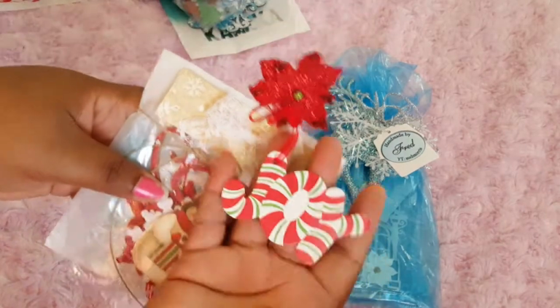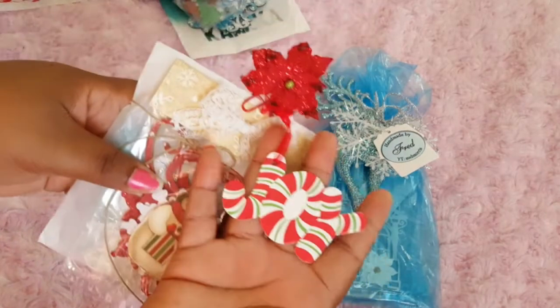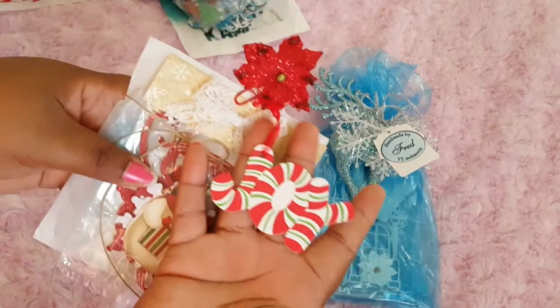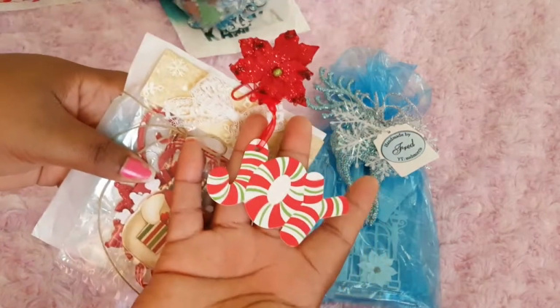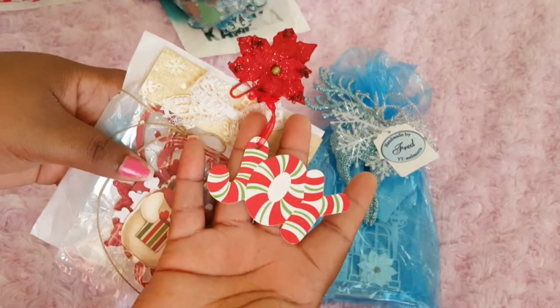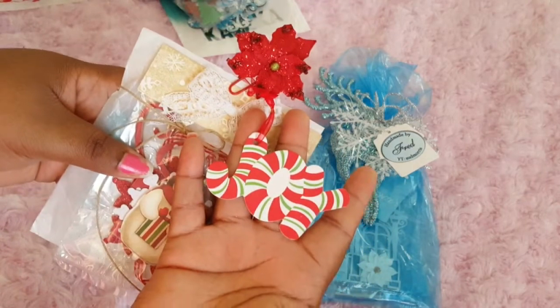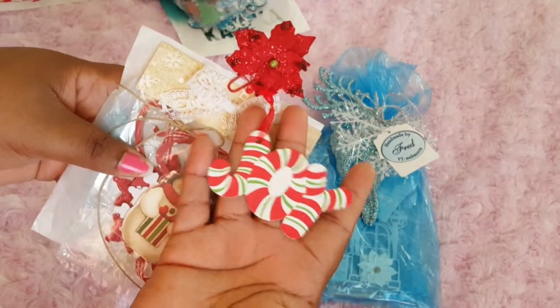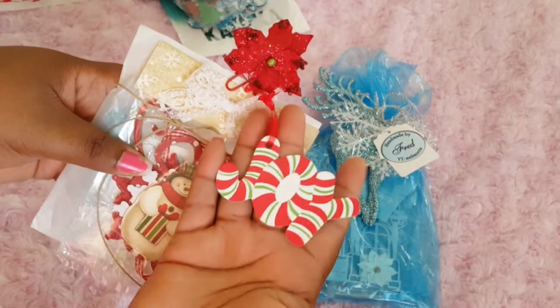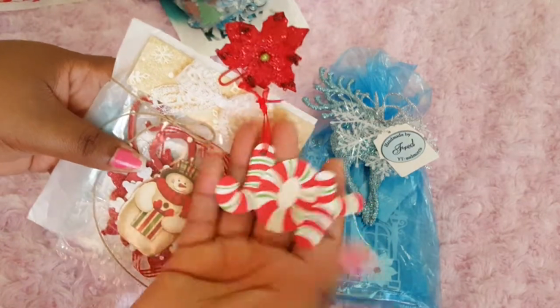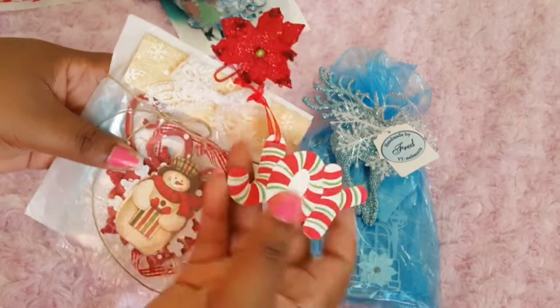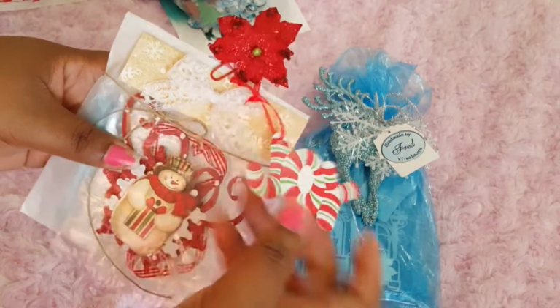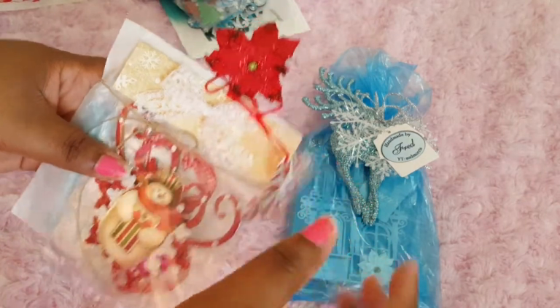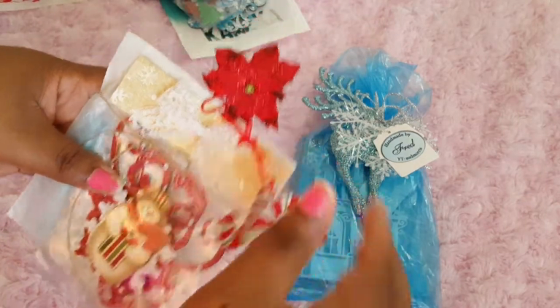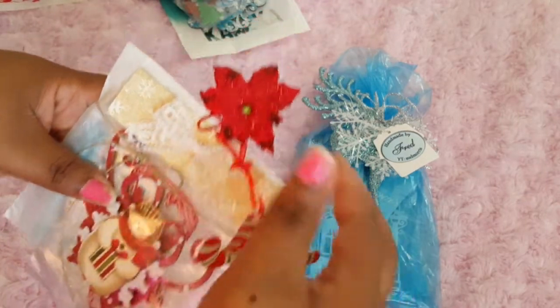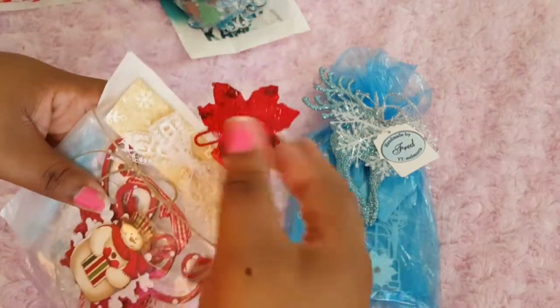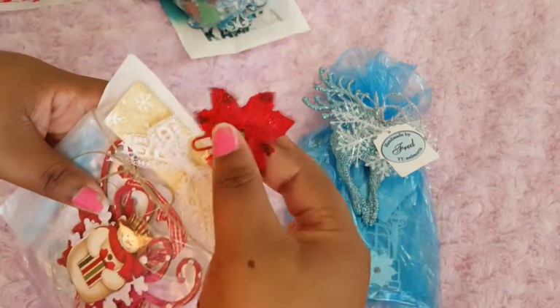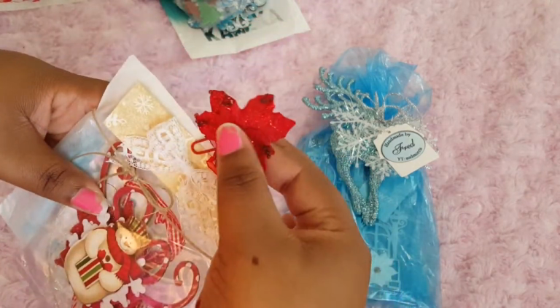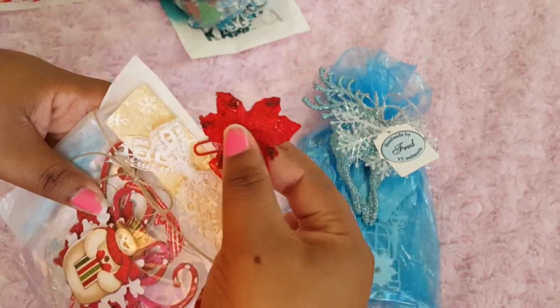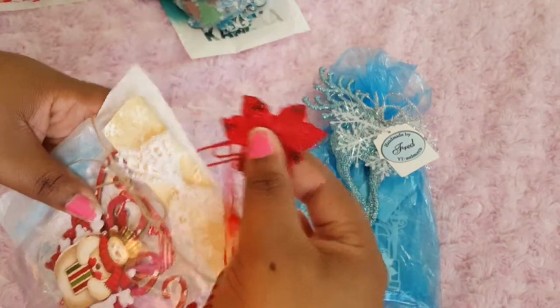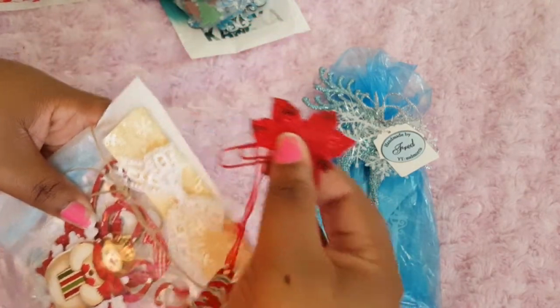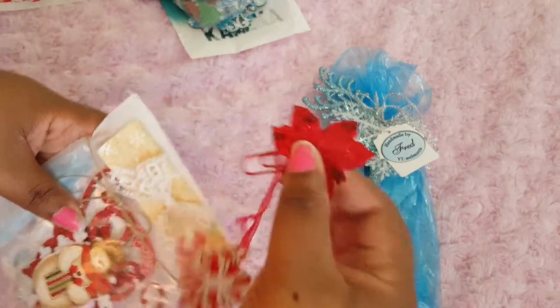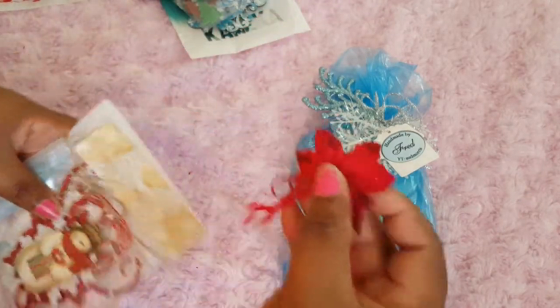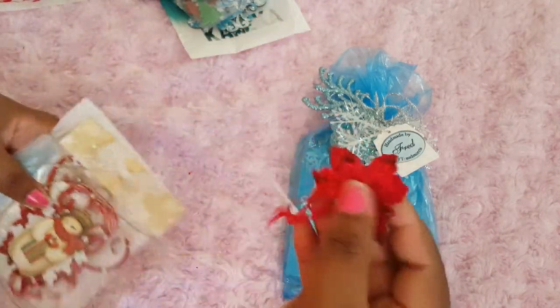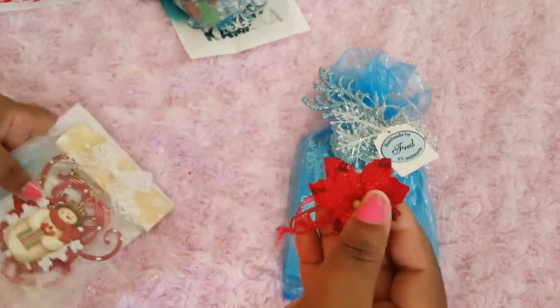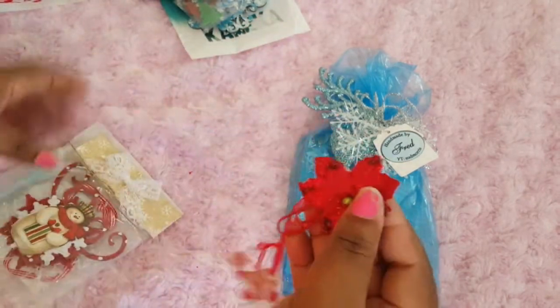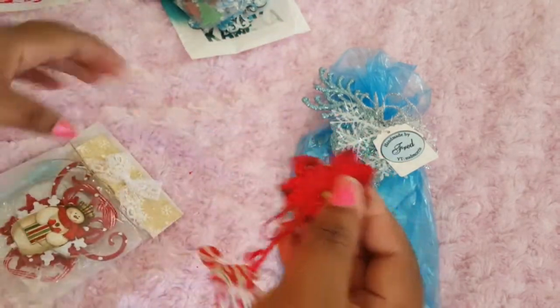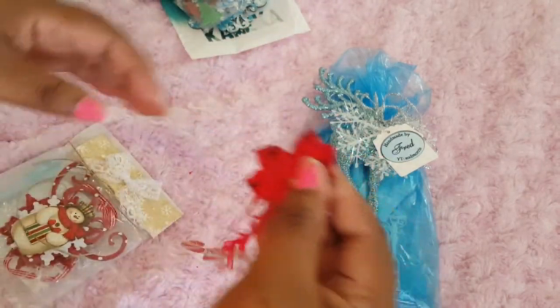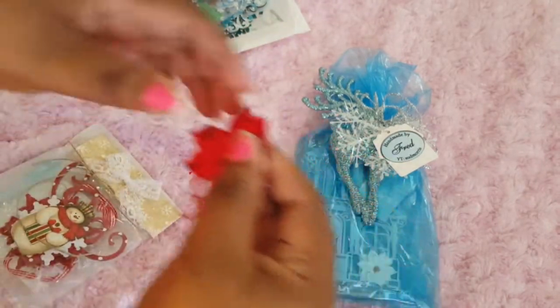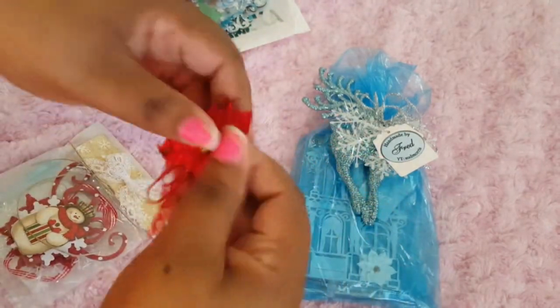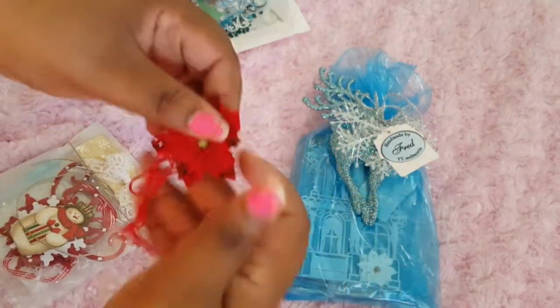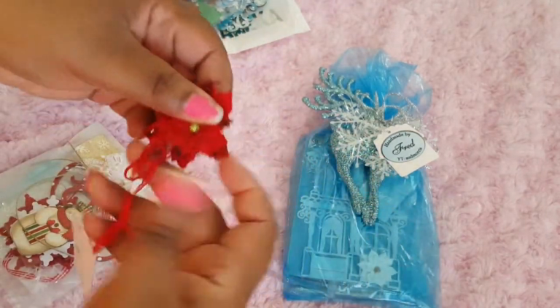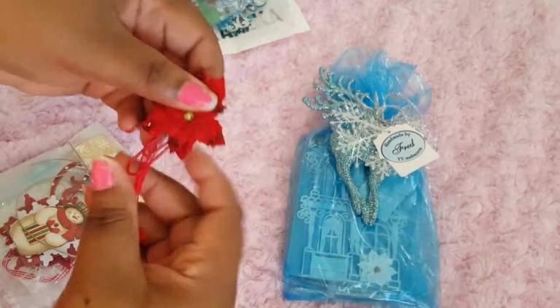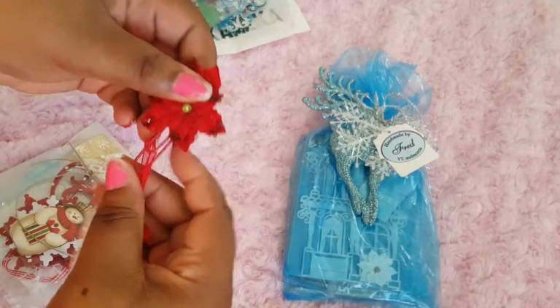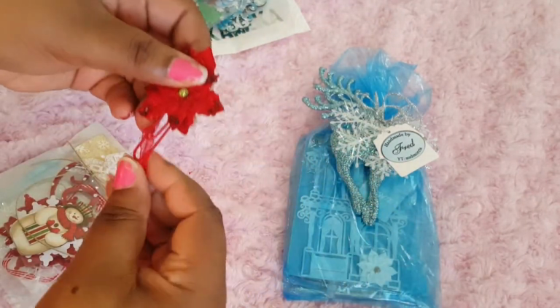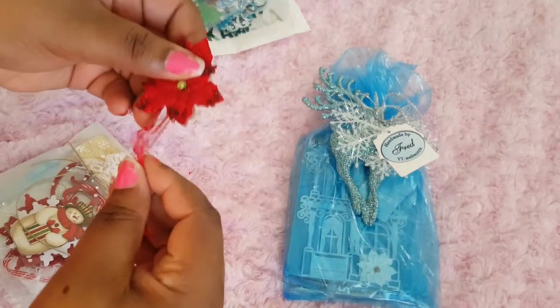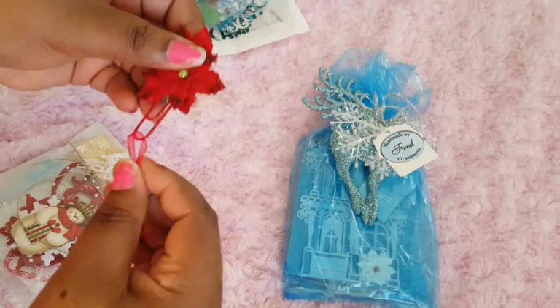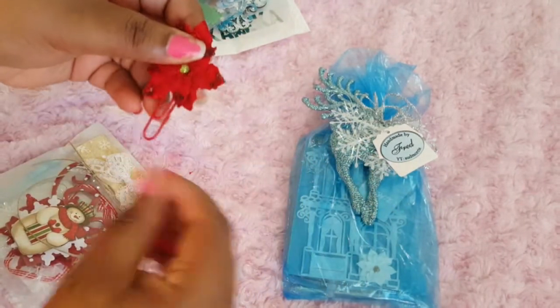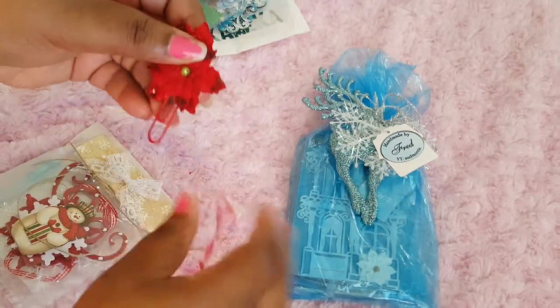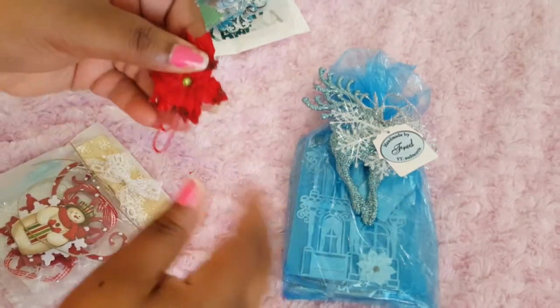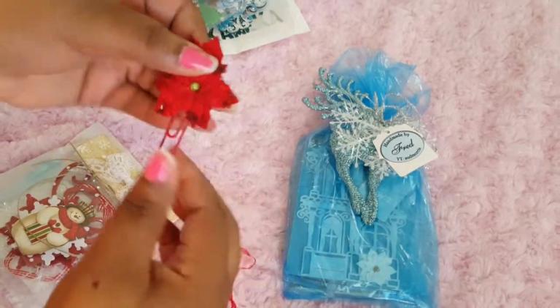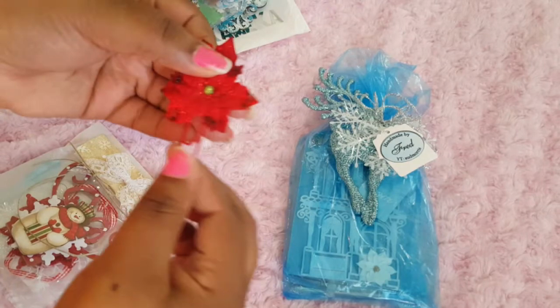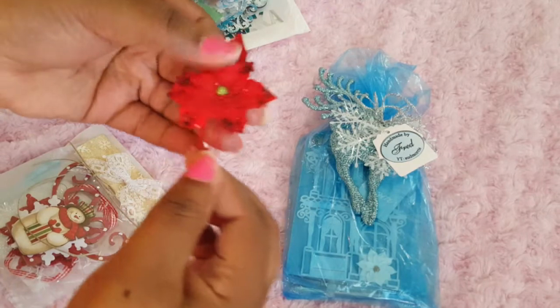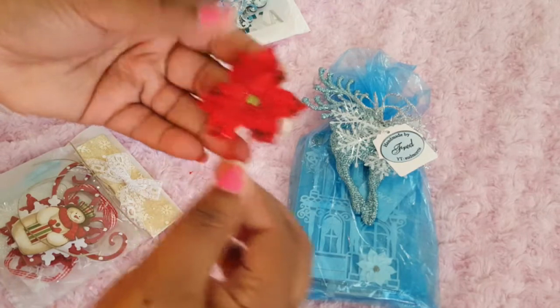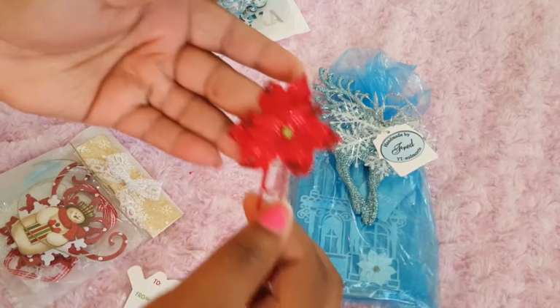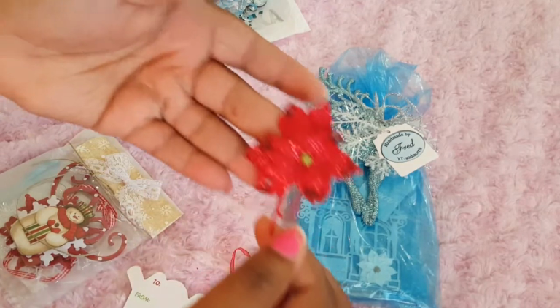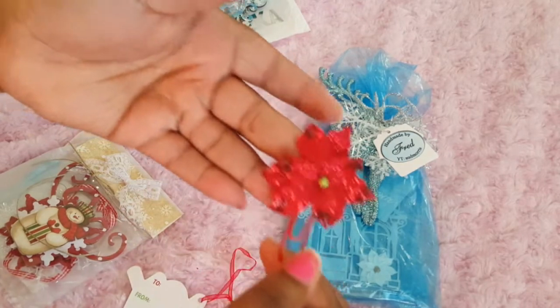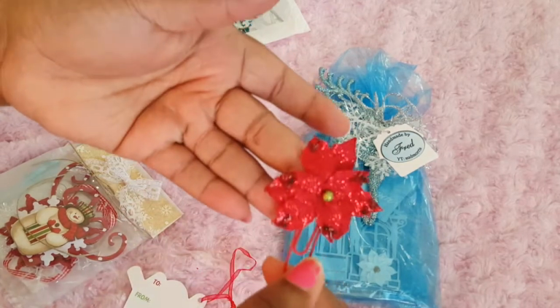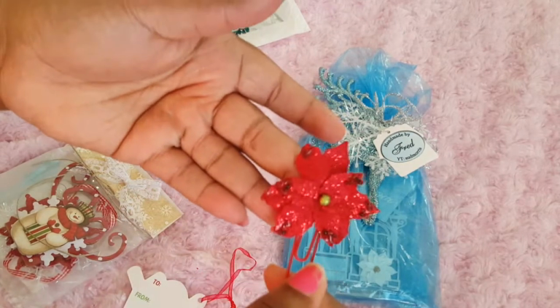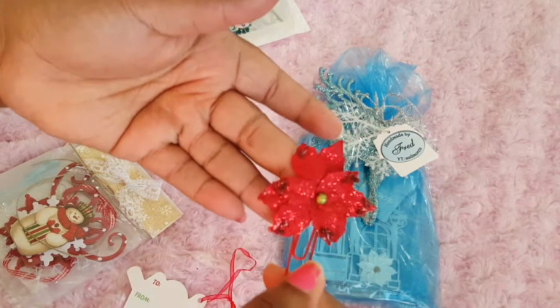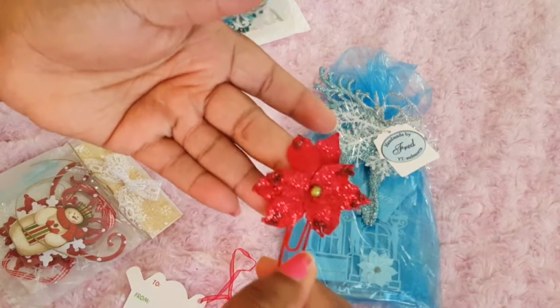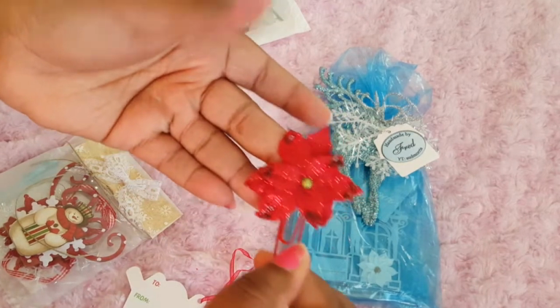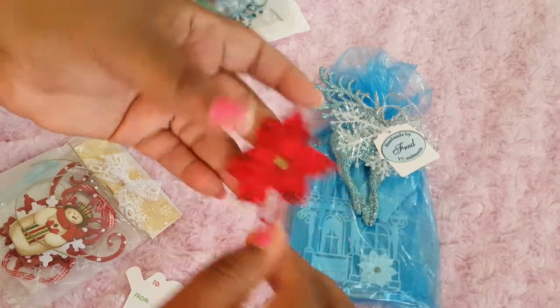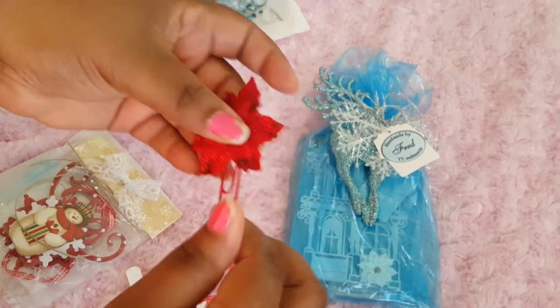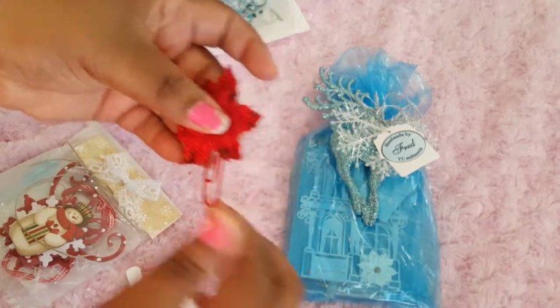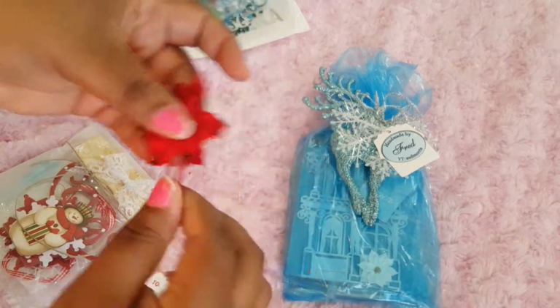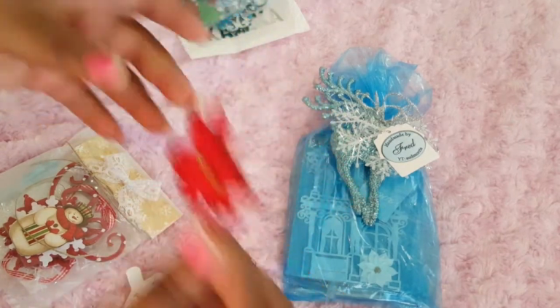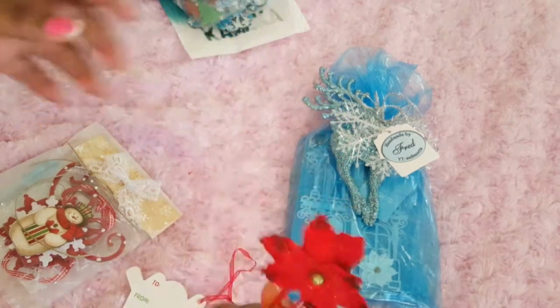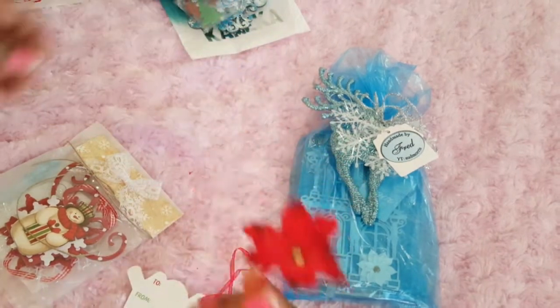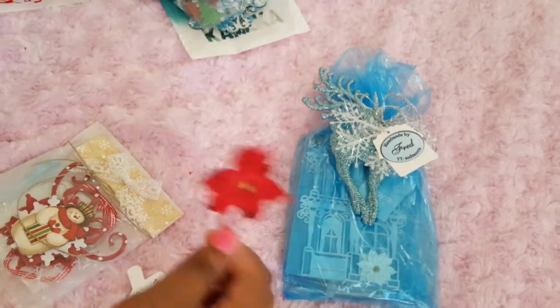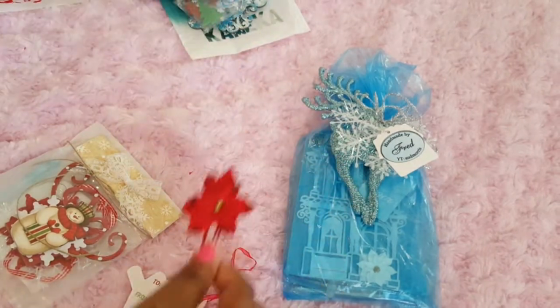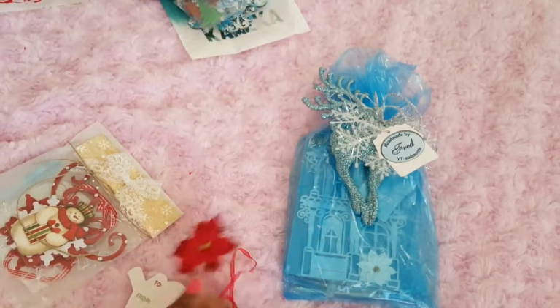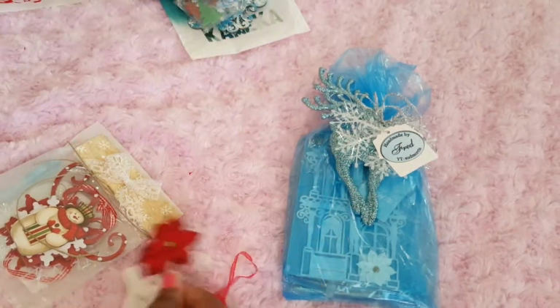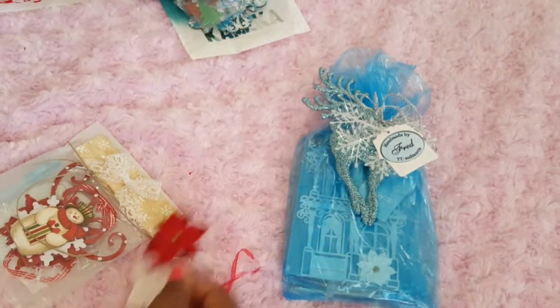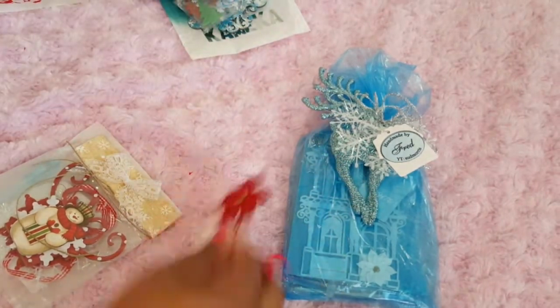She put this joy tag and this cute paper clip — I can use that in my planner!